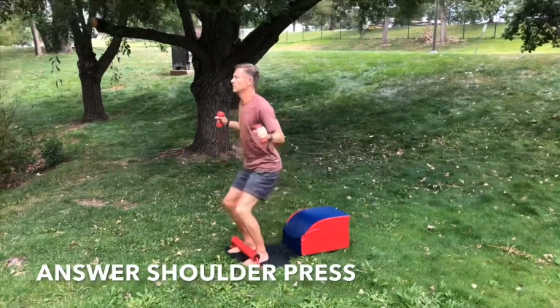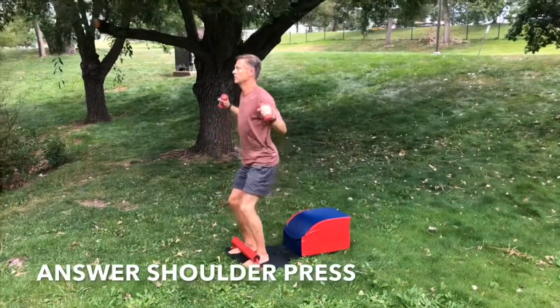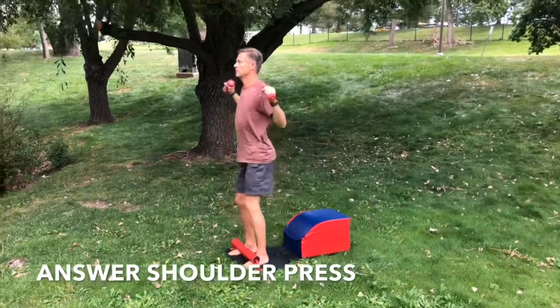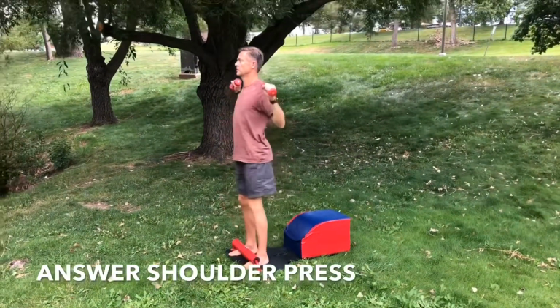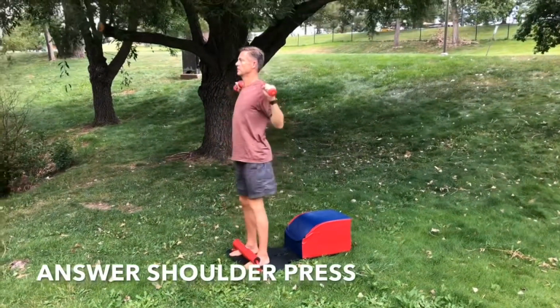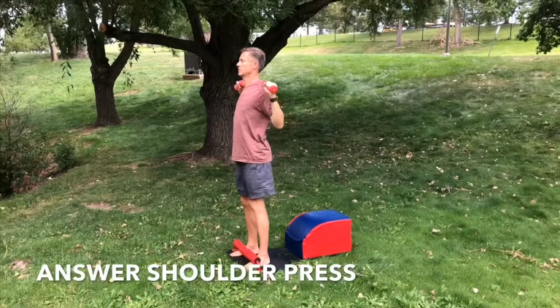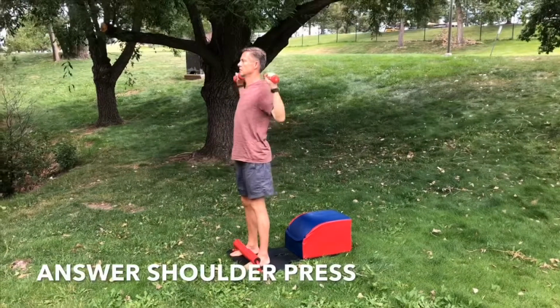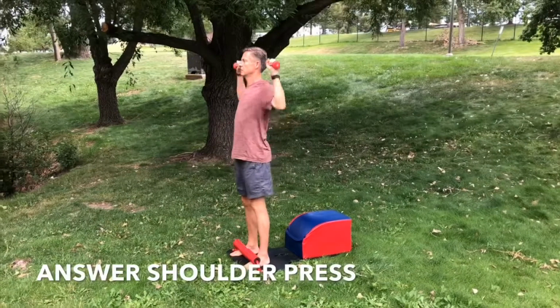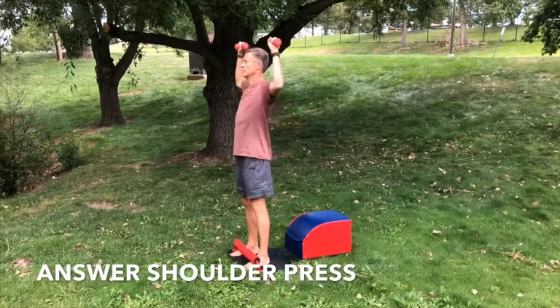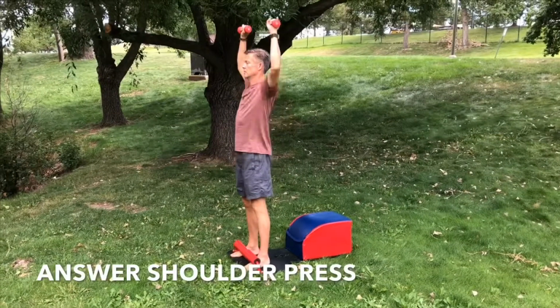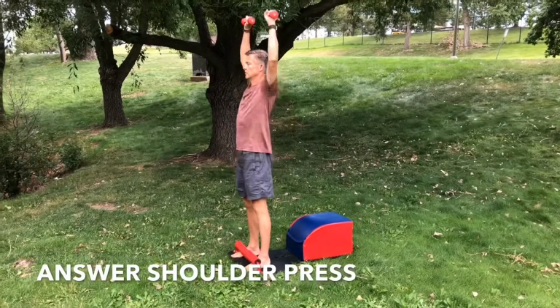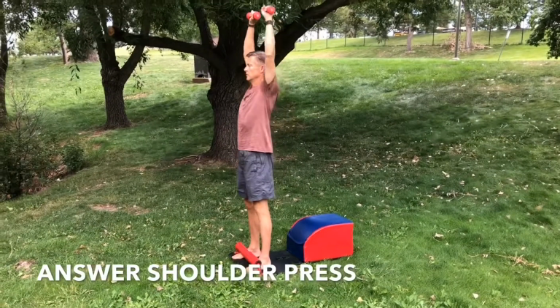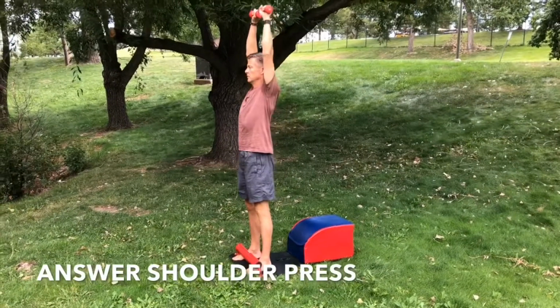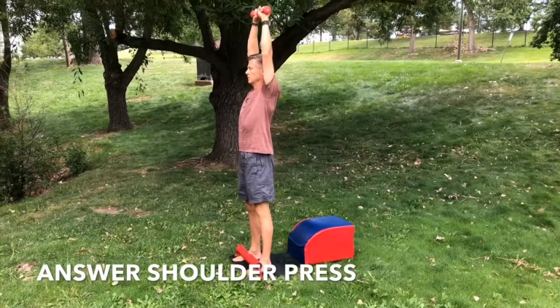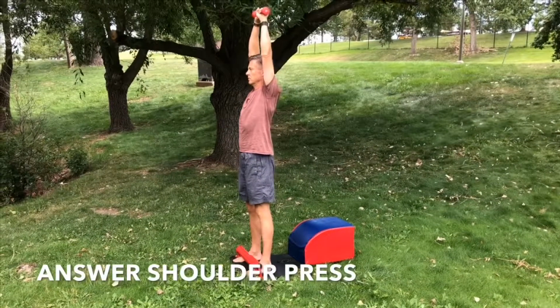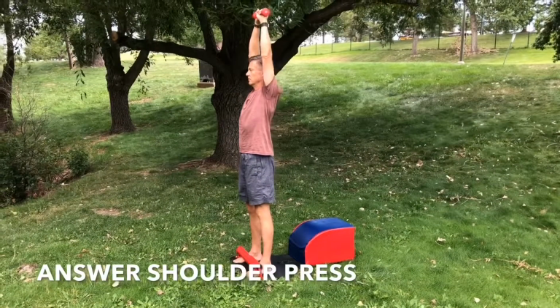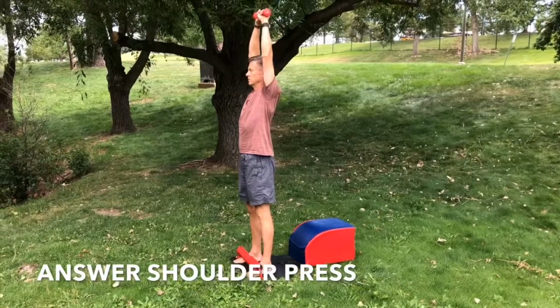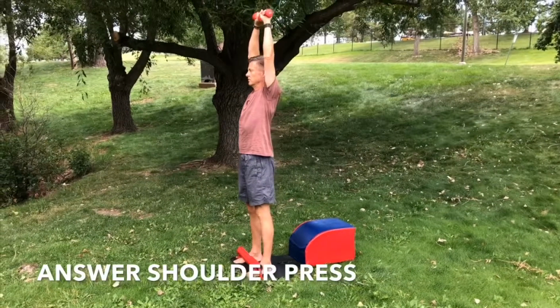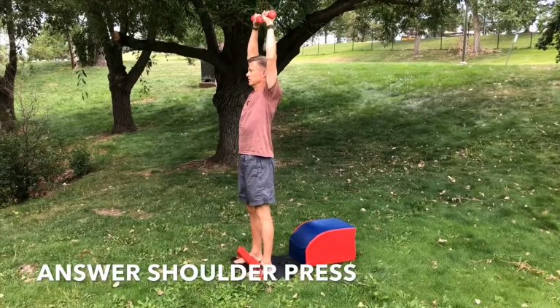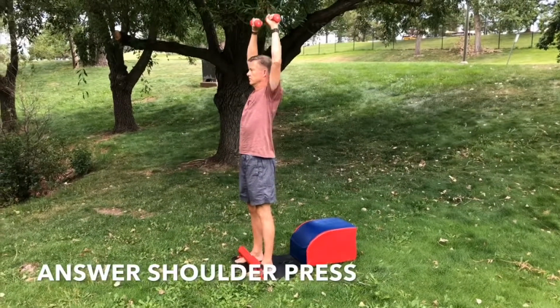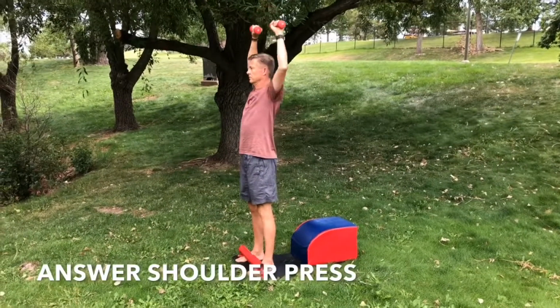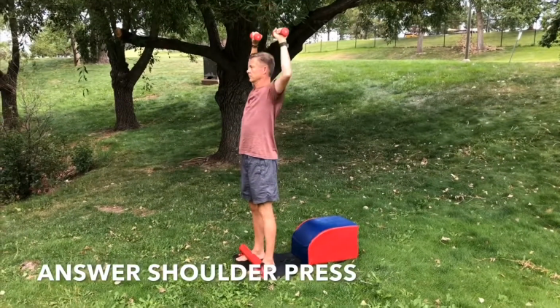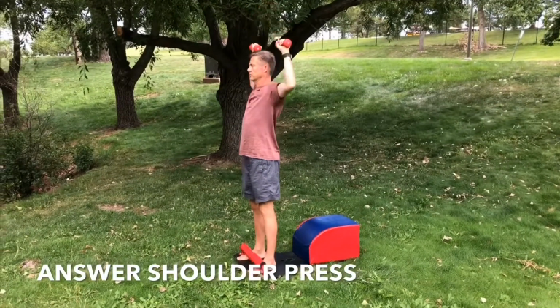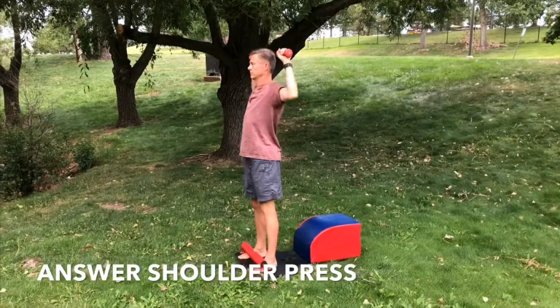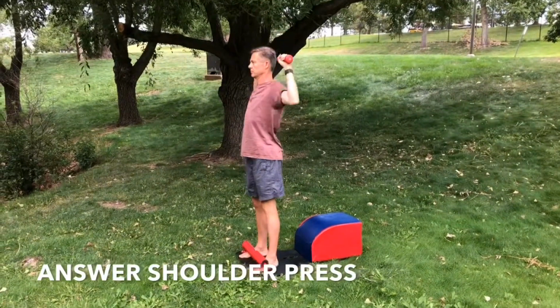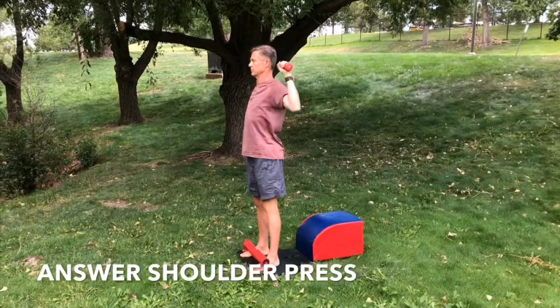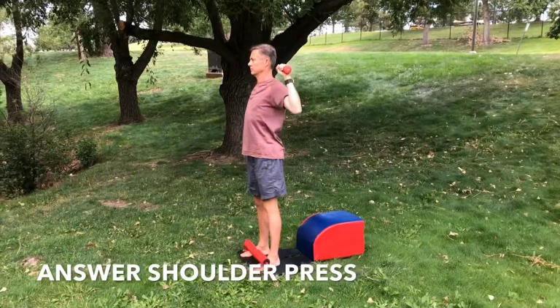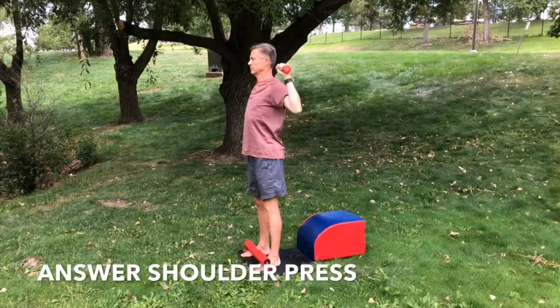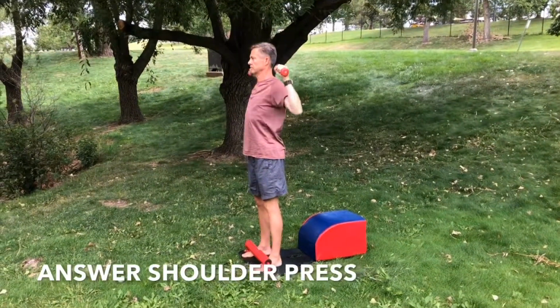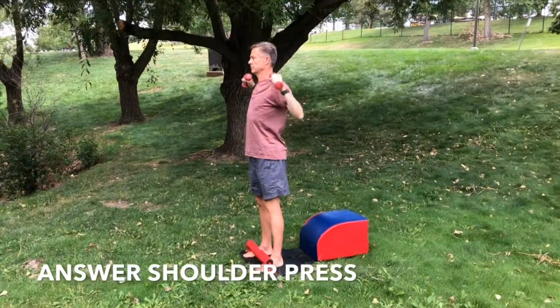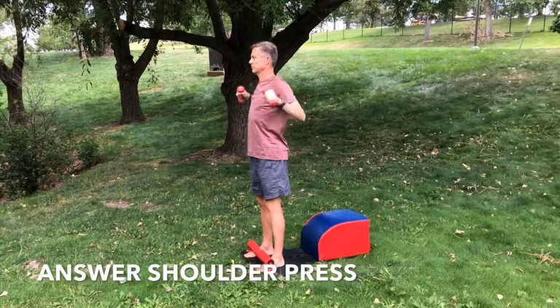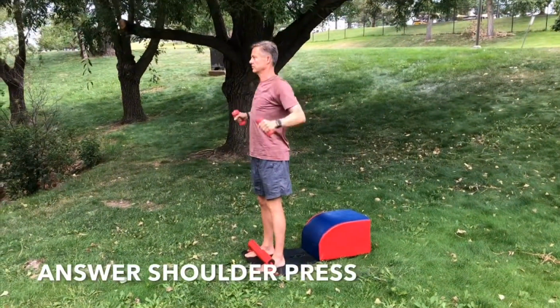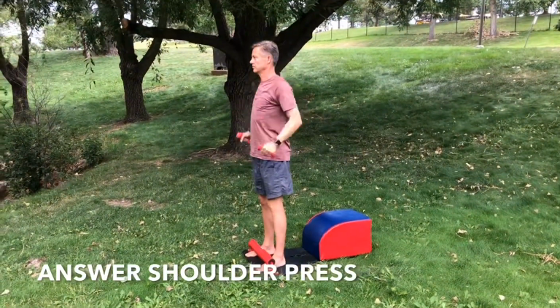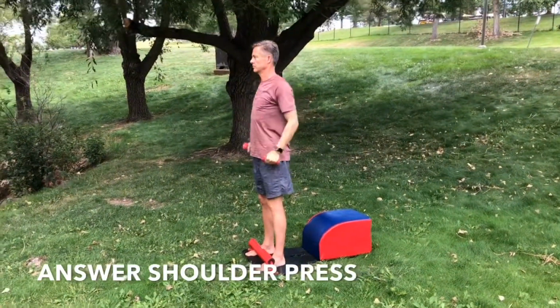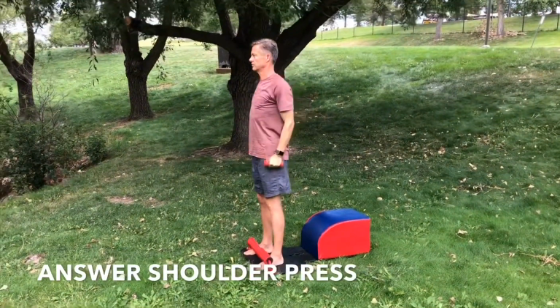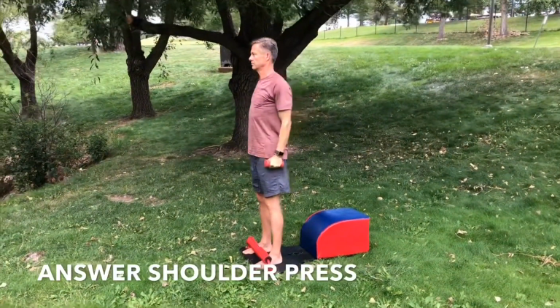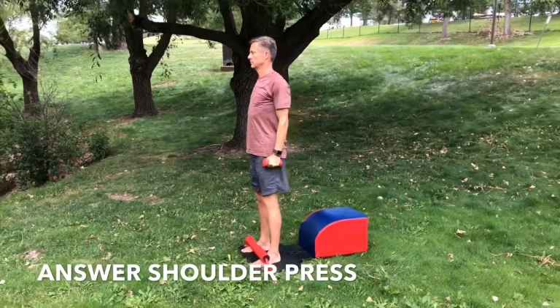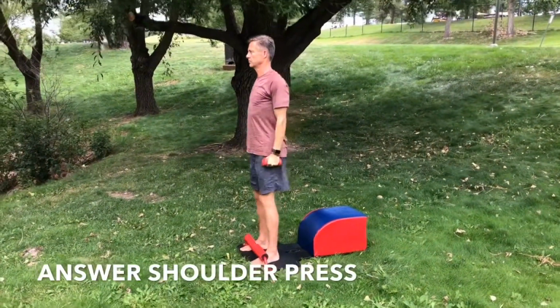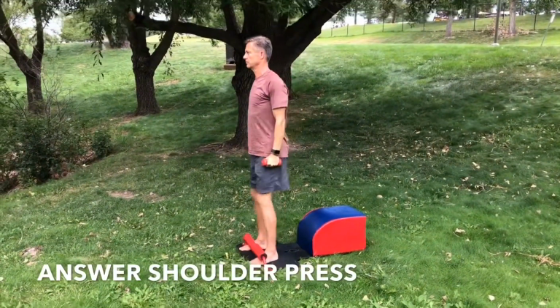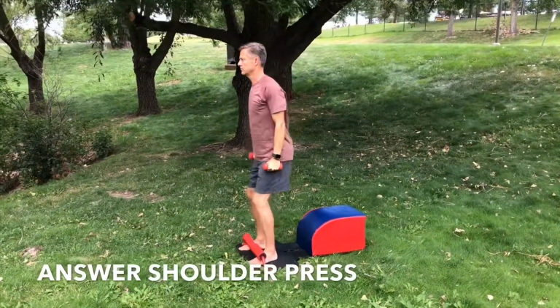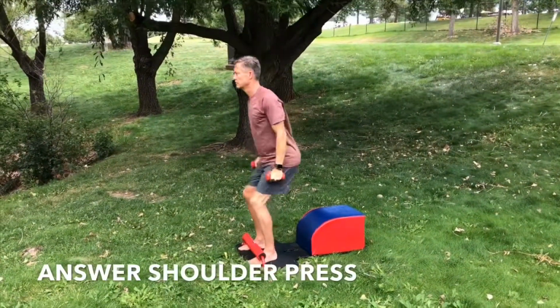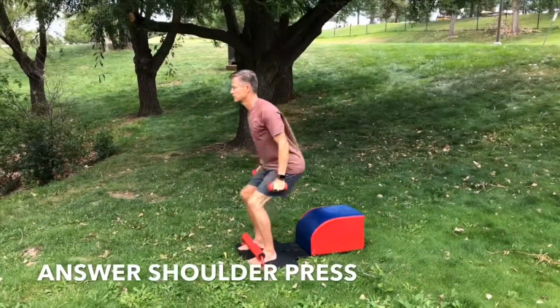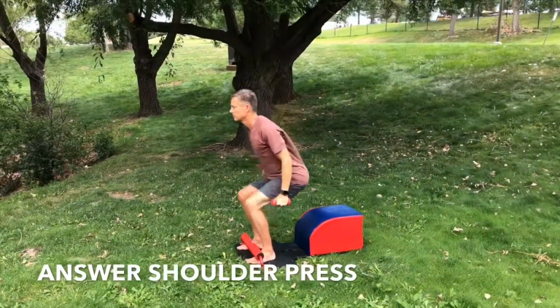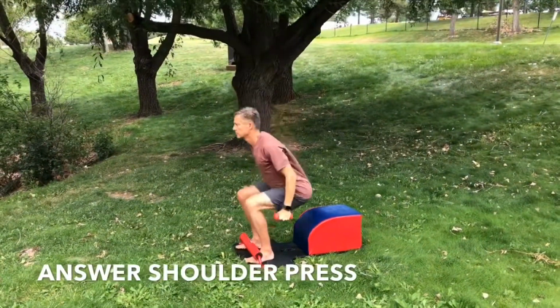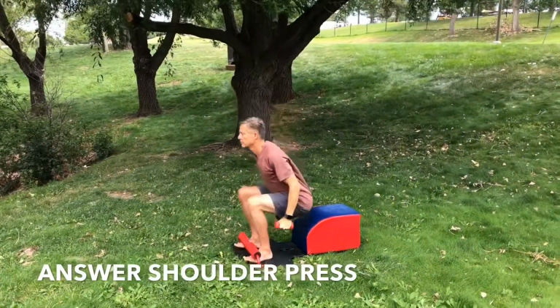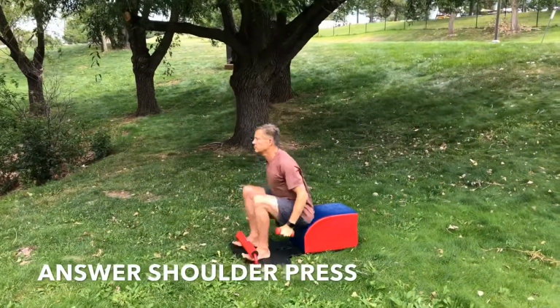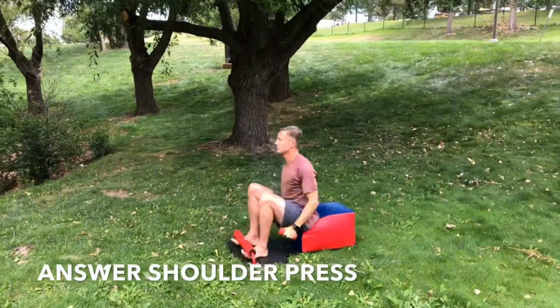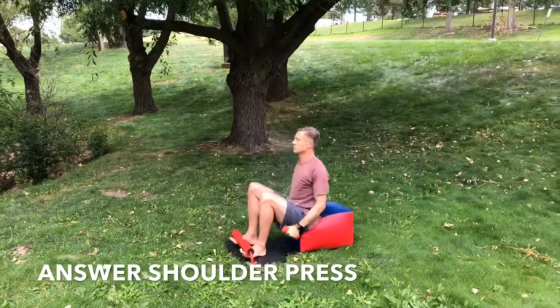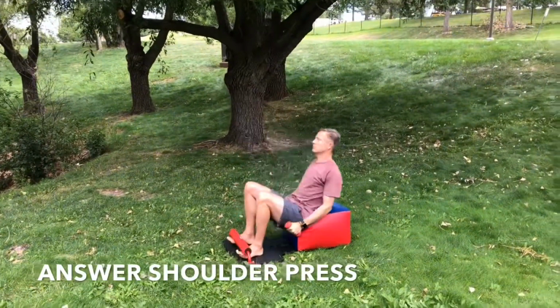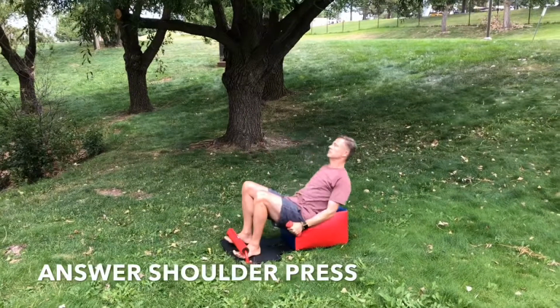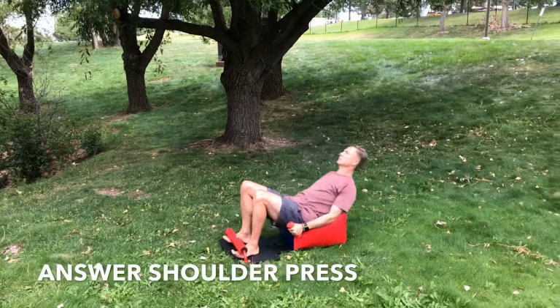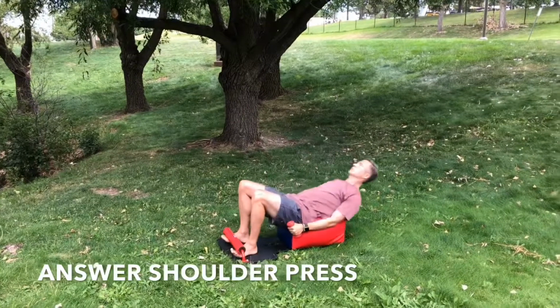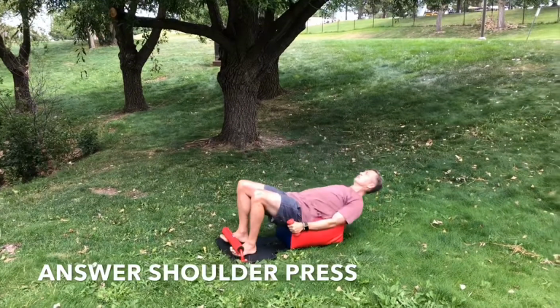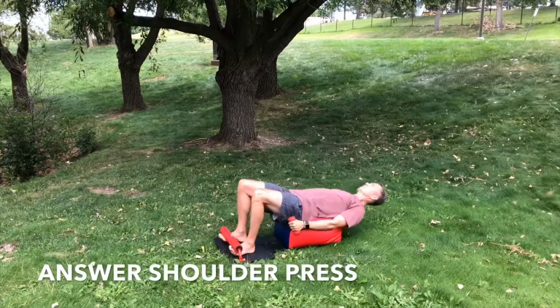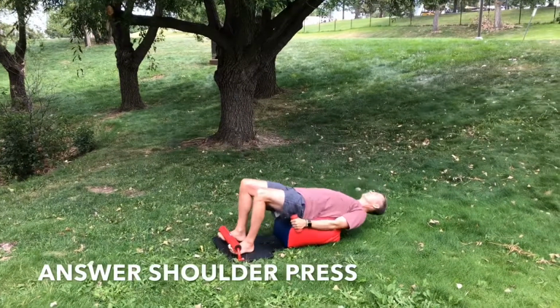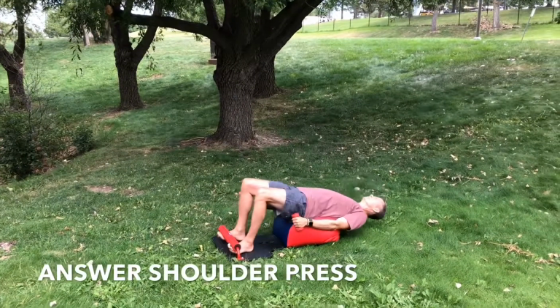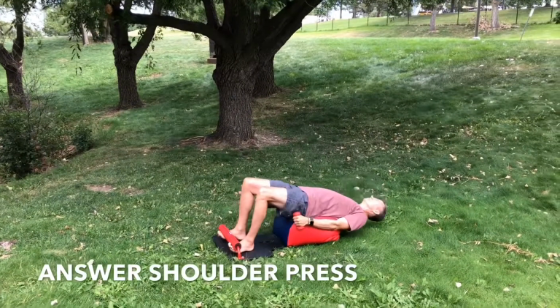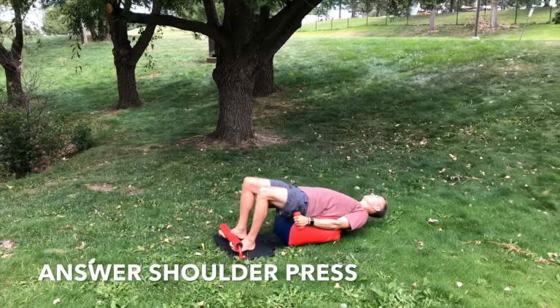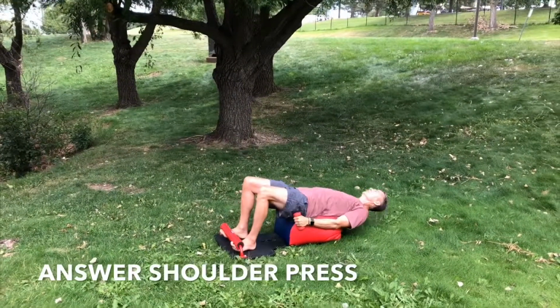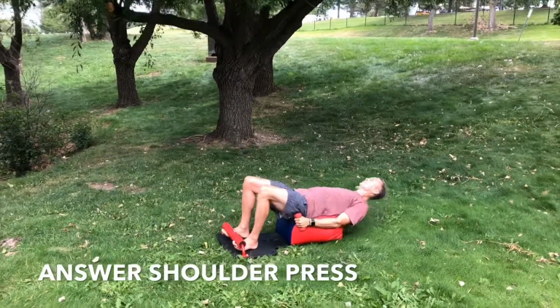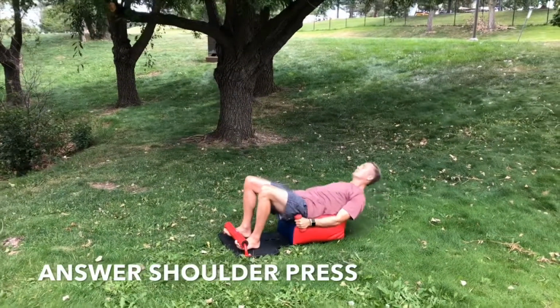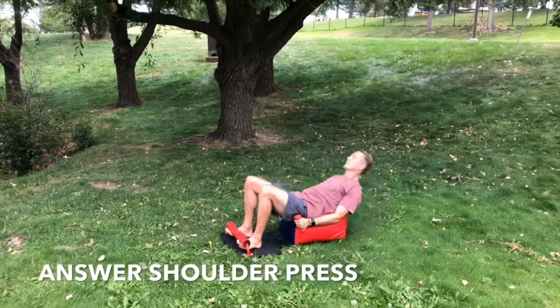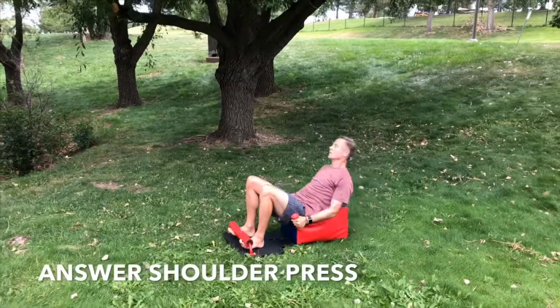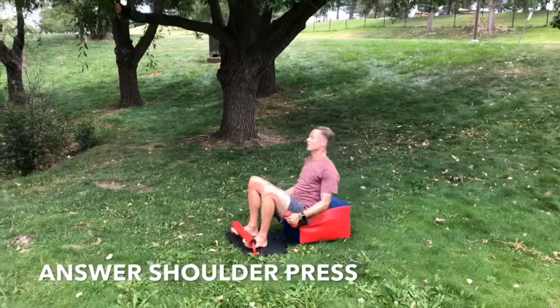Inhale down, lengthen the spine, get that full sit up in. Exhale forward, driving through your heels, engaging the quads, the glutes, the core.